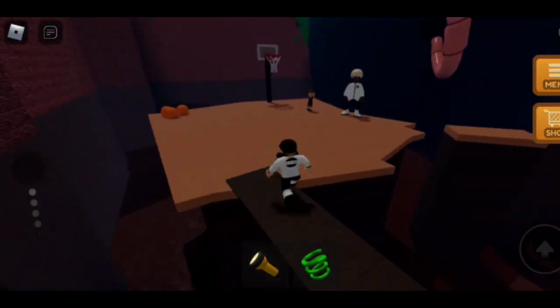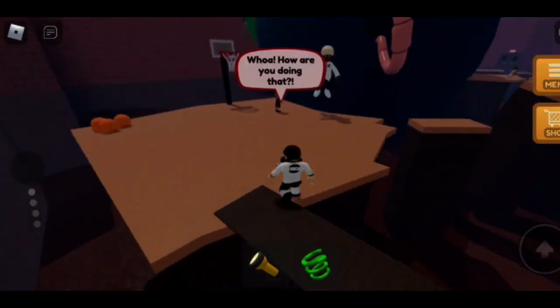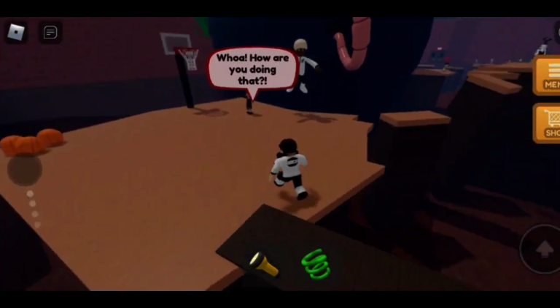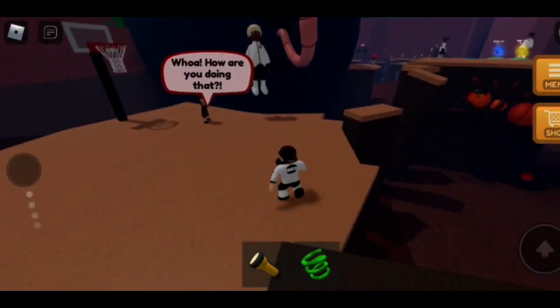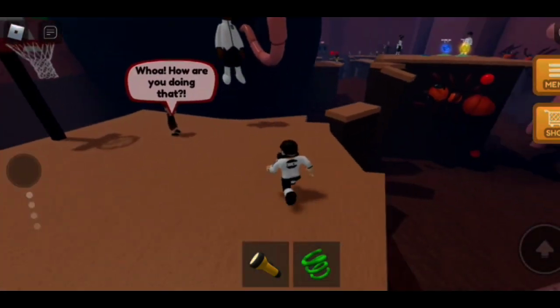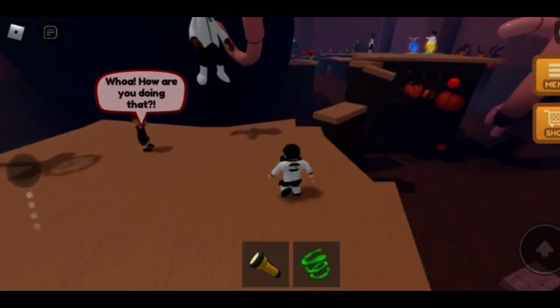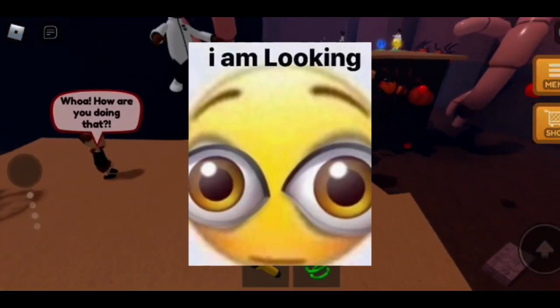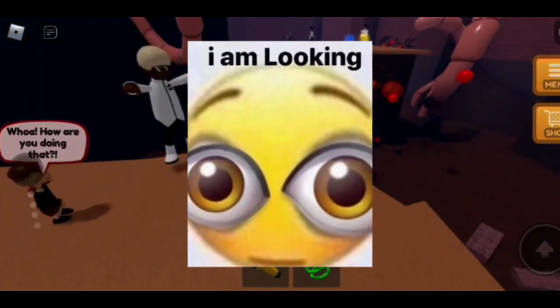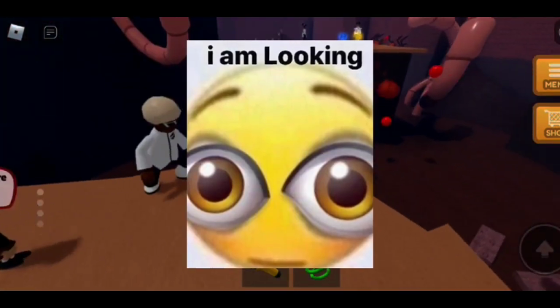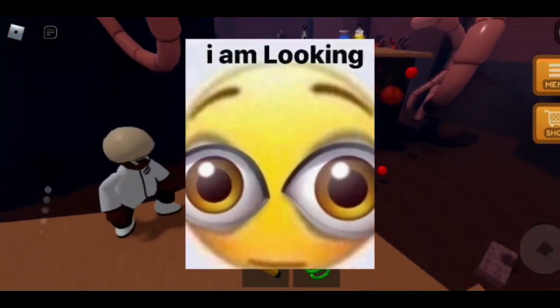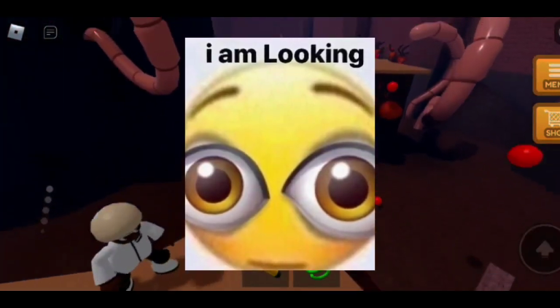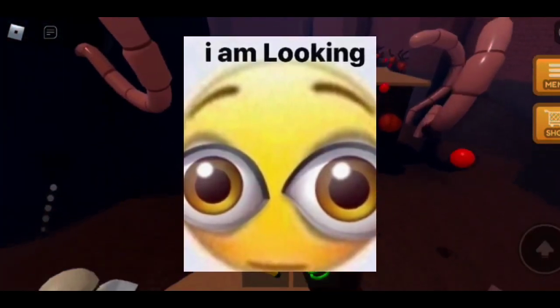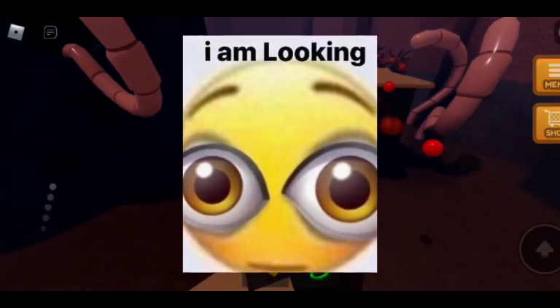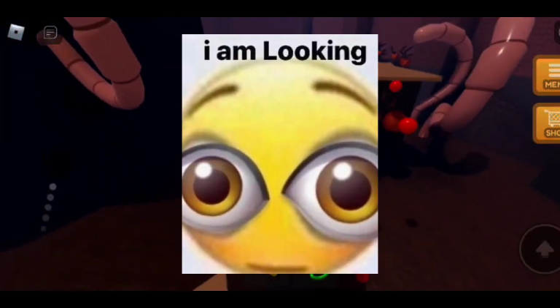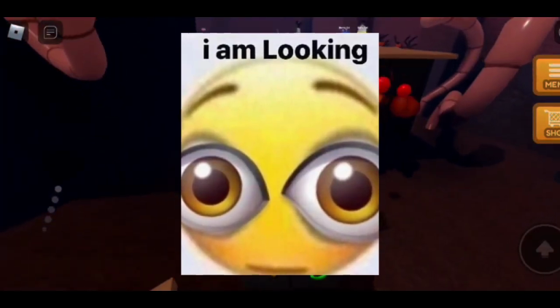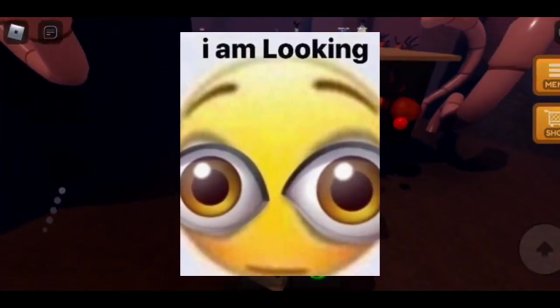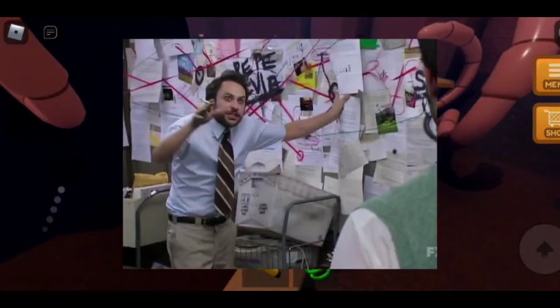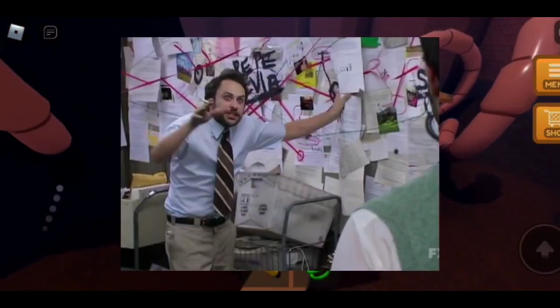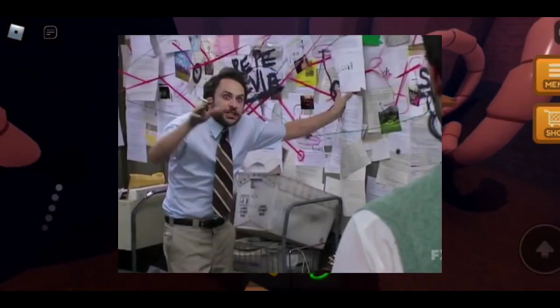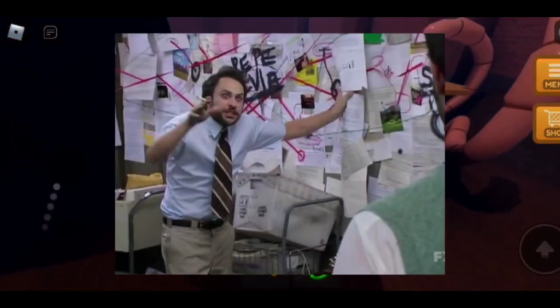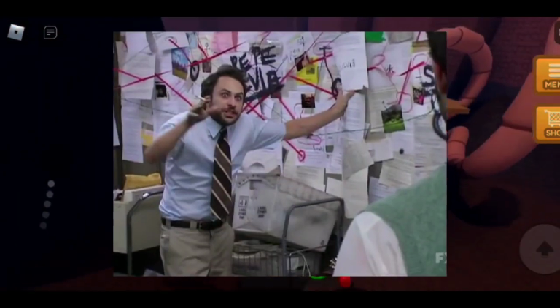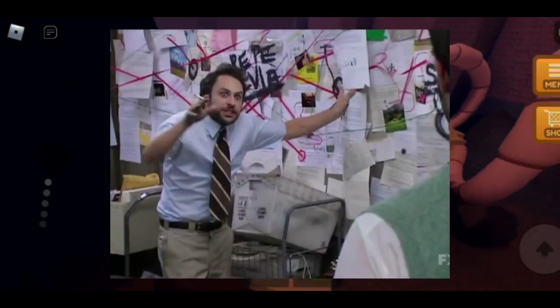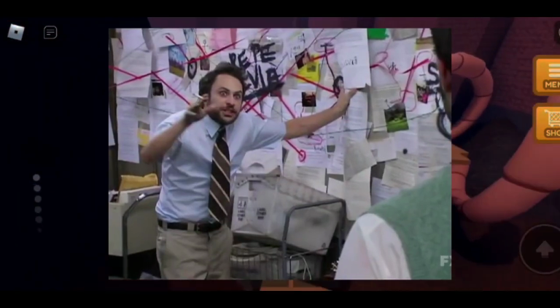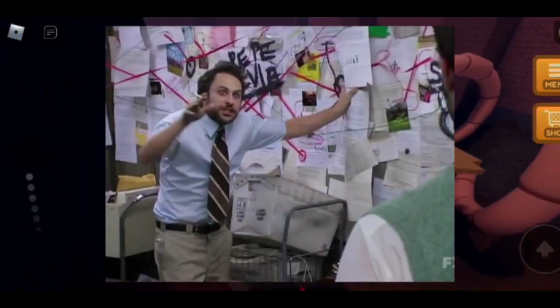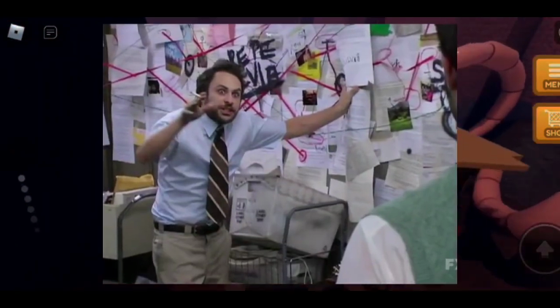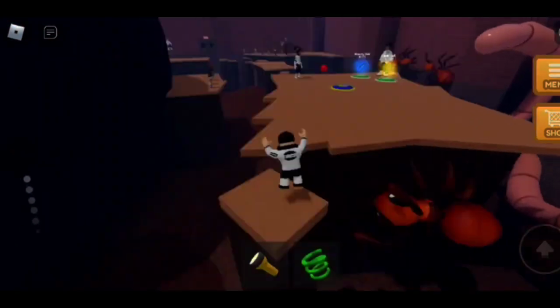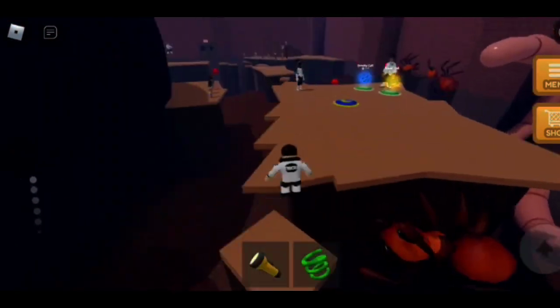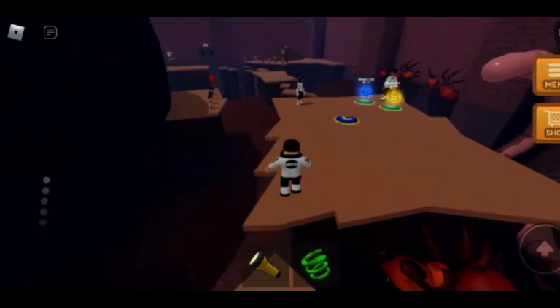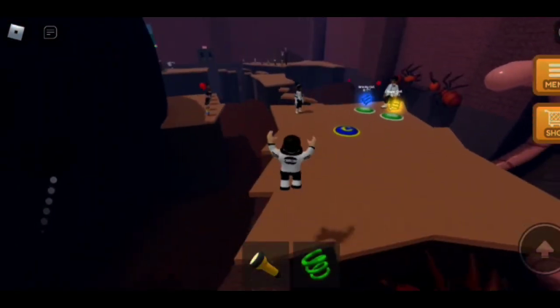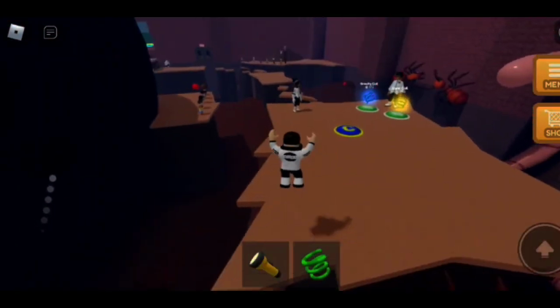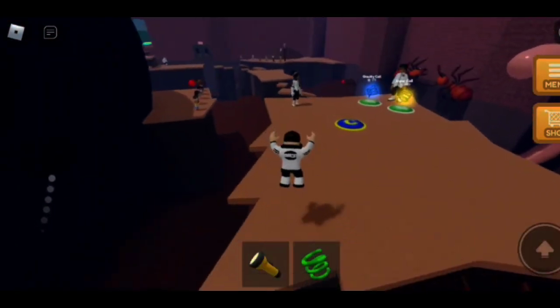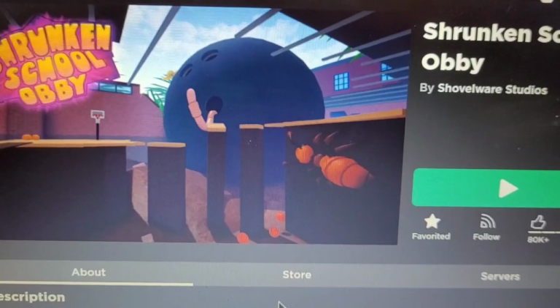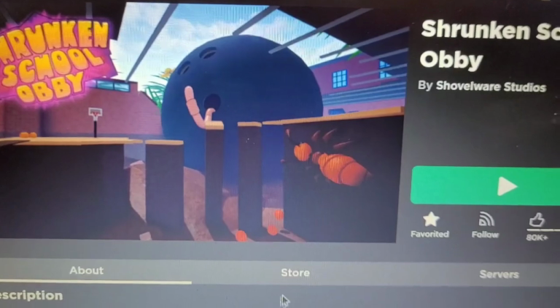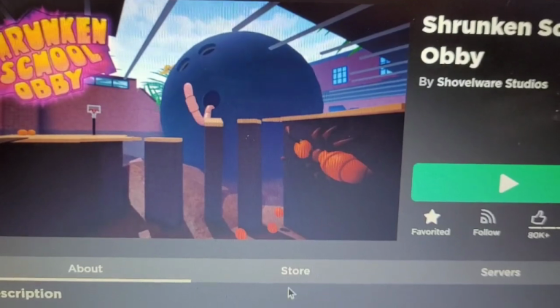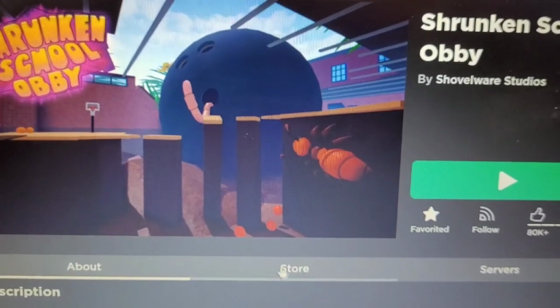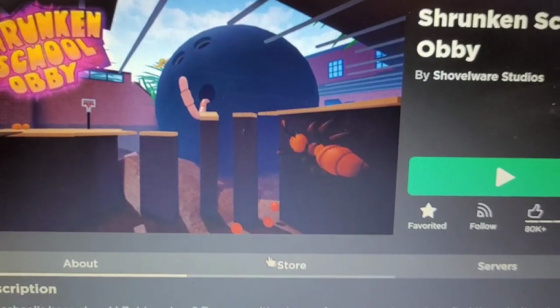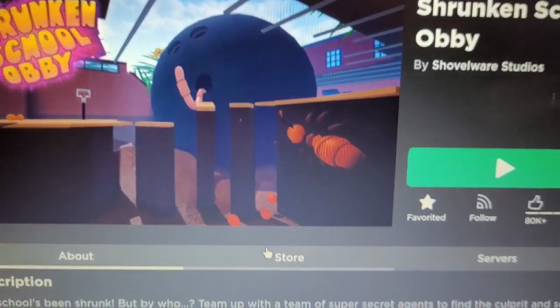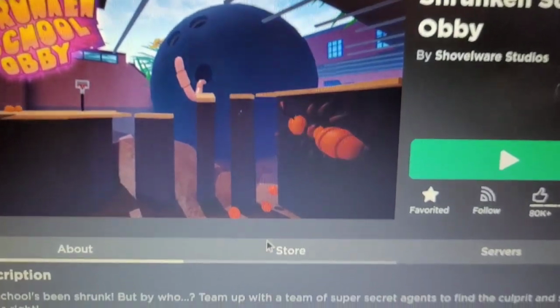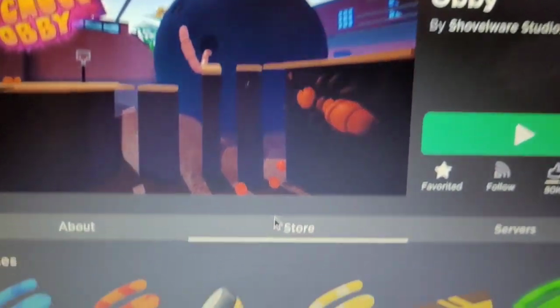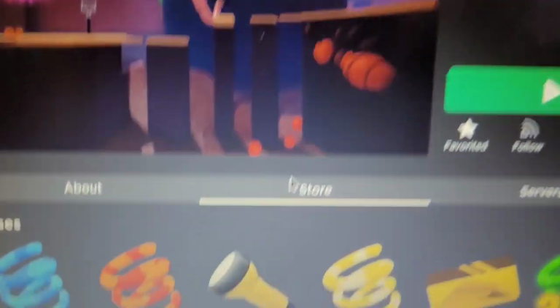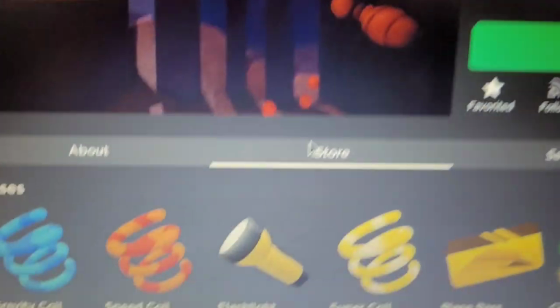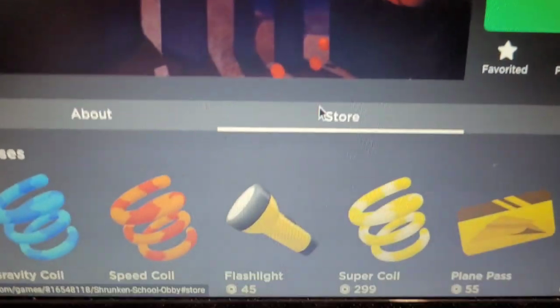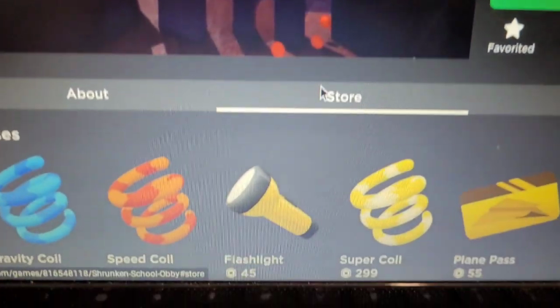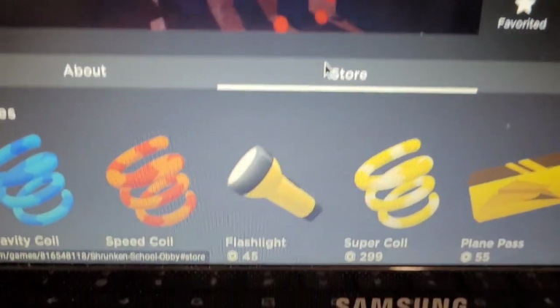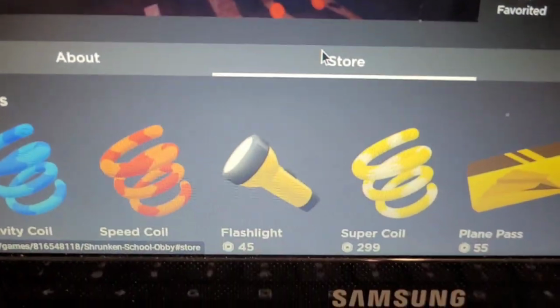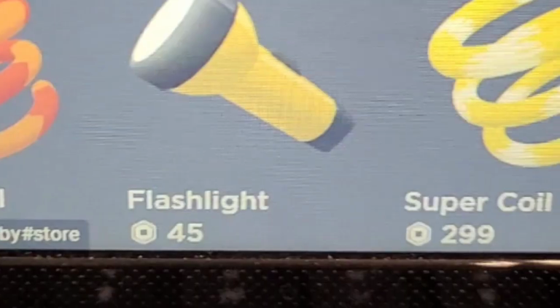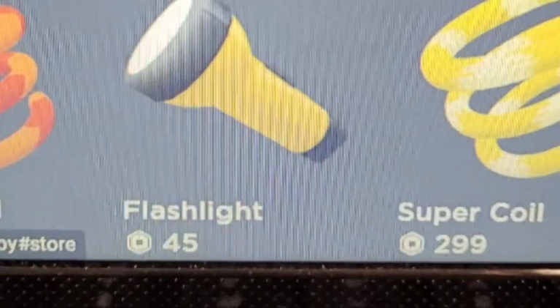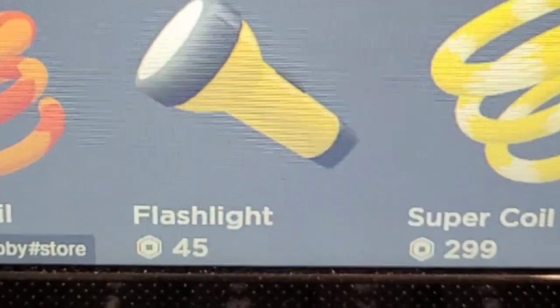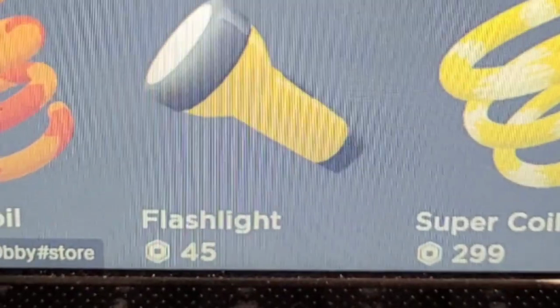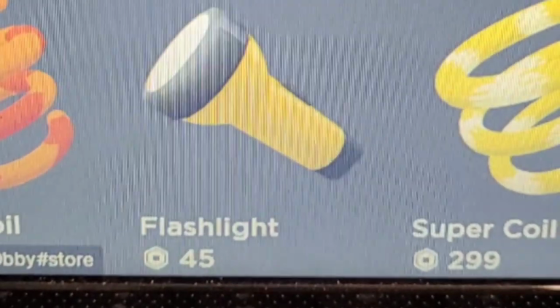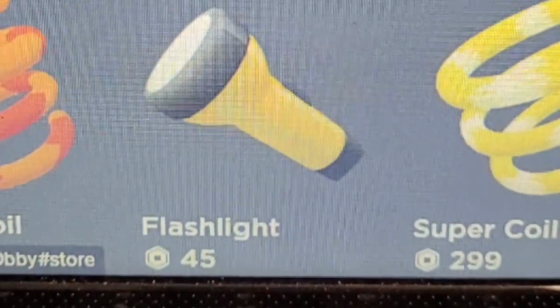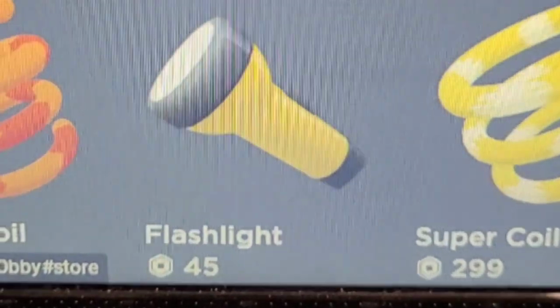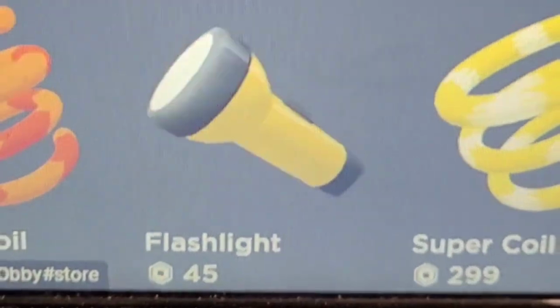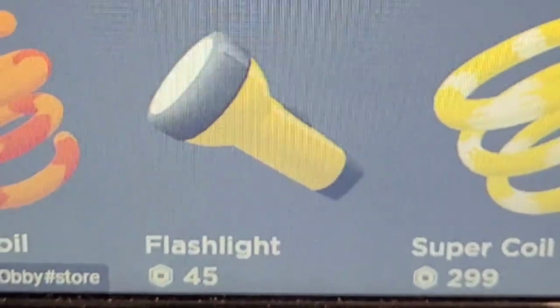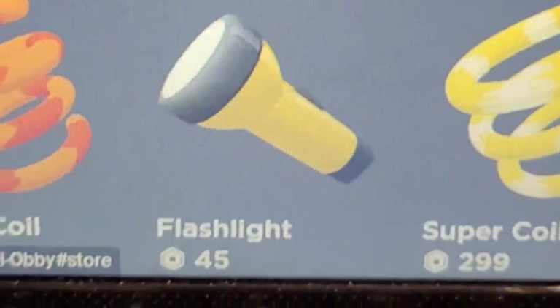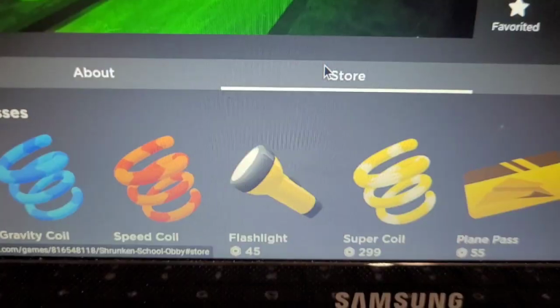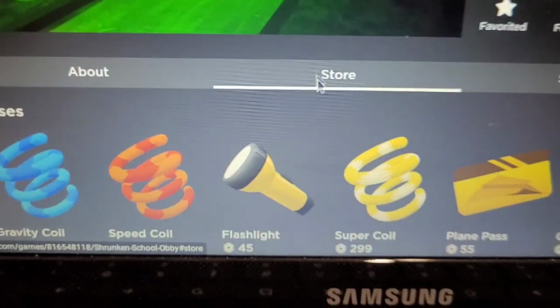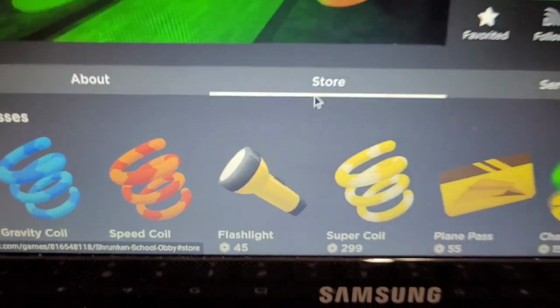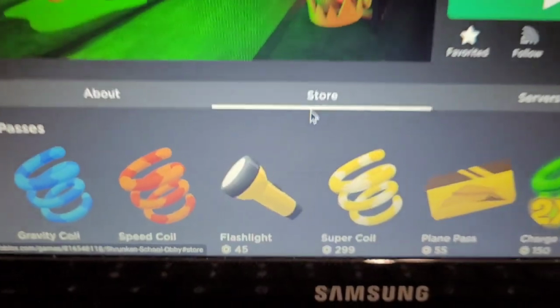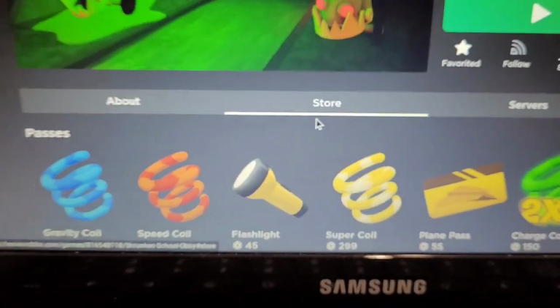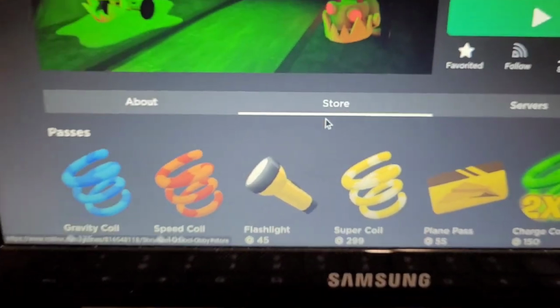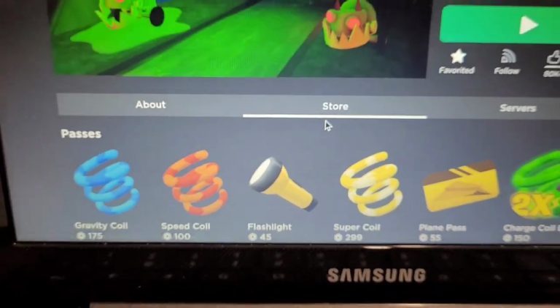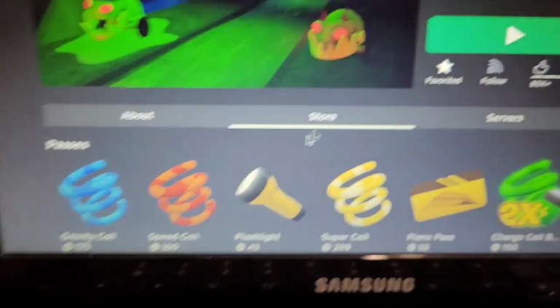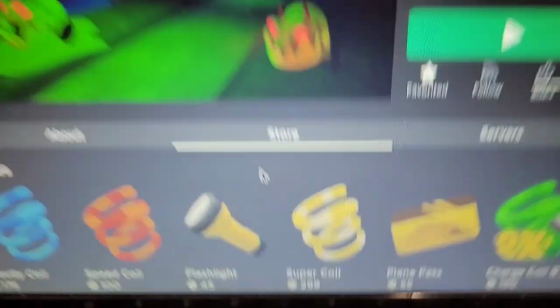If you can't see much and you want to know if there's more lore, don't worry, because there's a flashlight that you can get for — oh frick, I don't have any Robux.